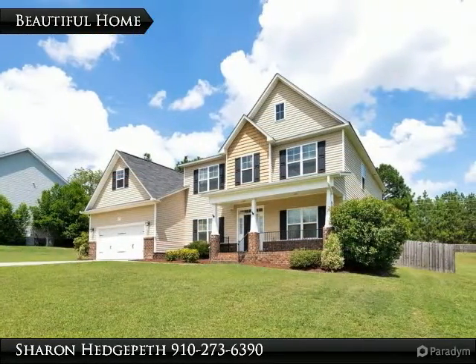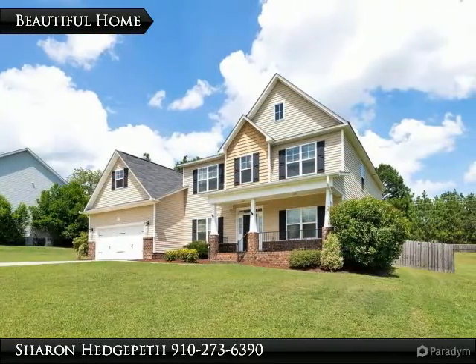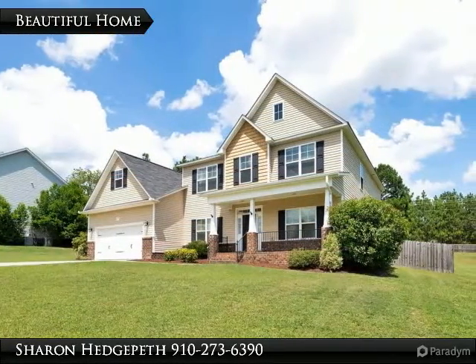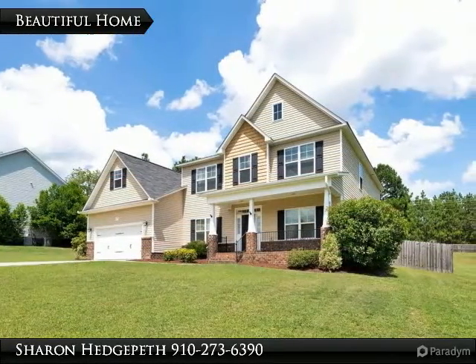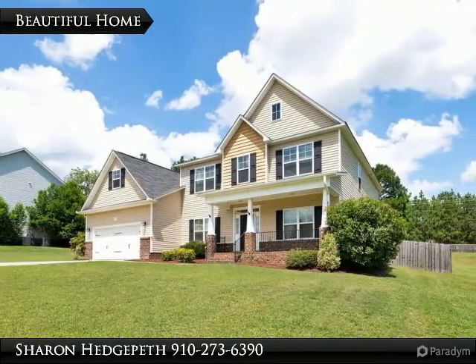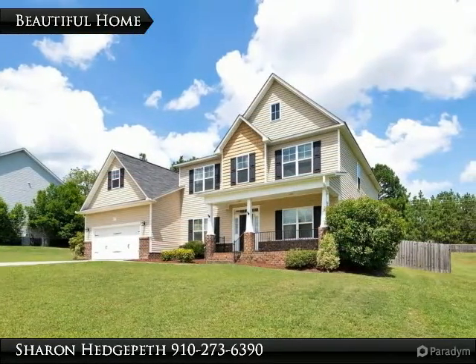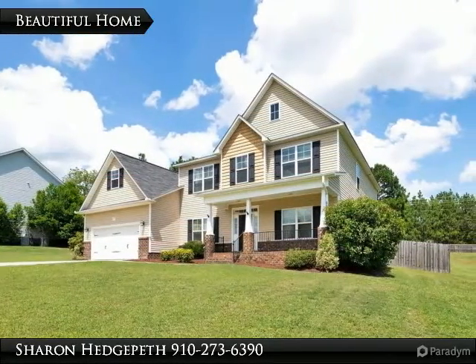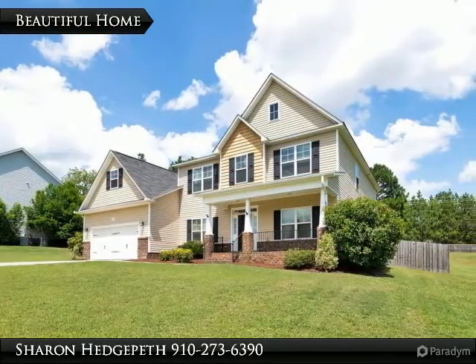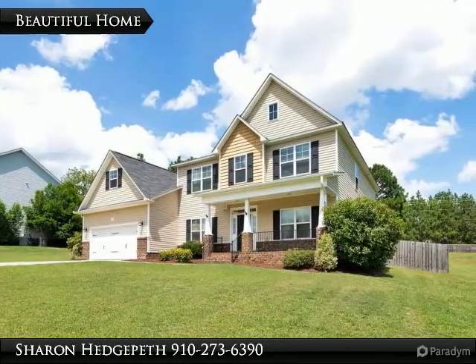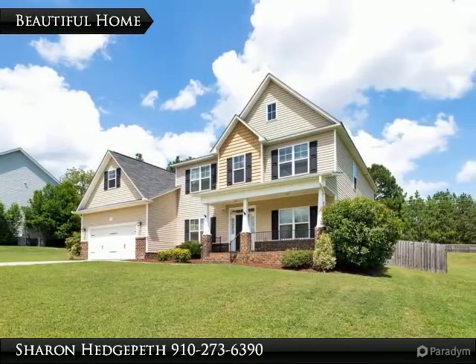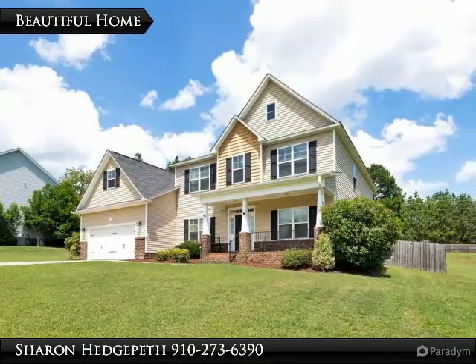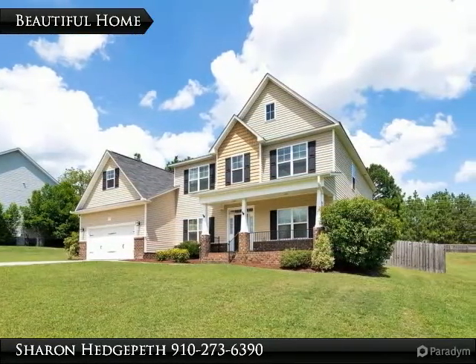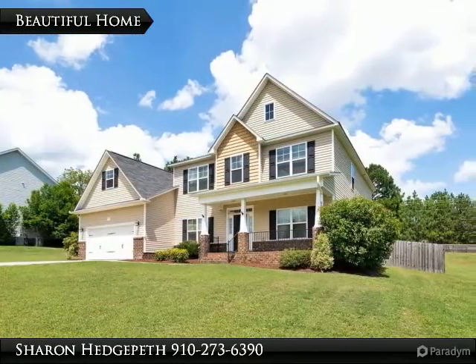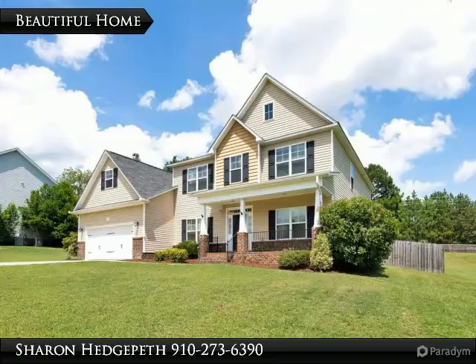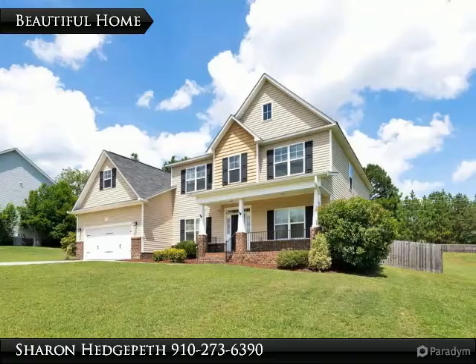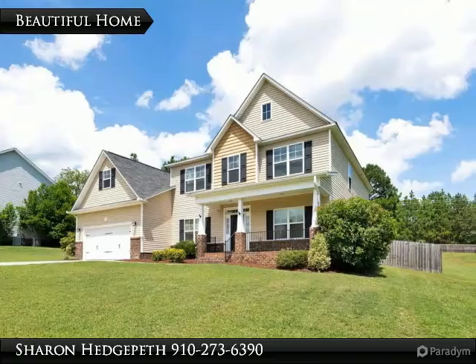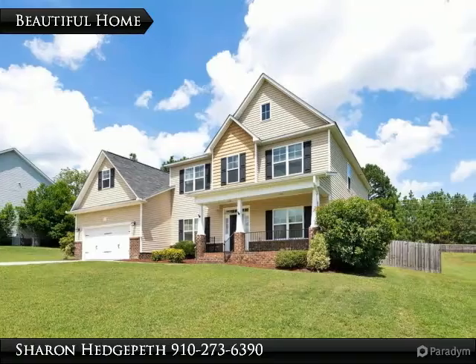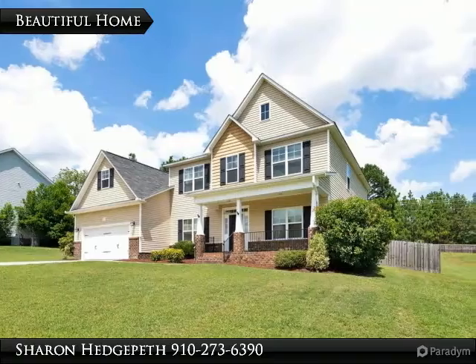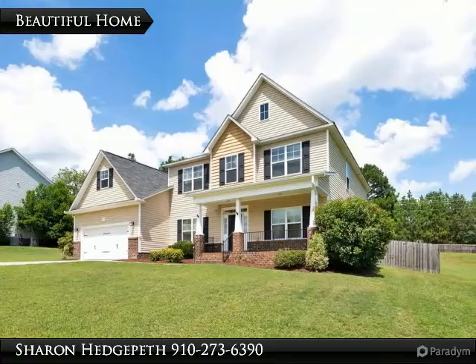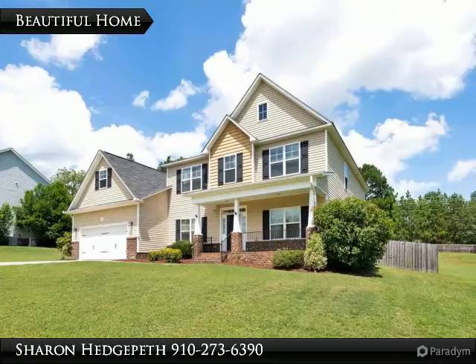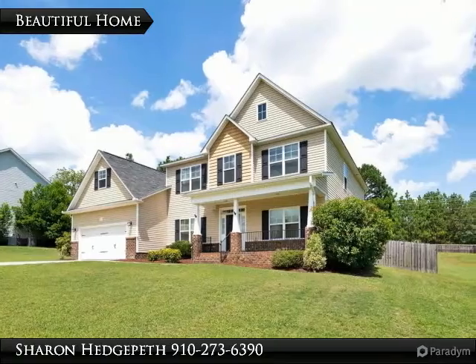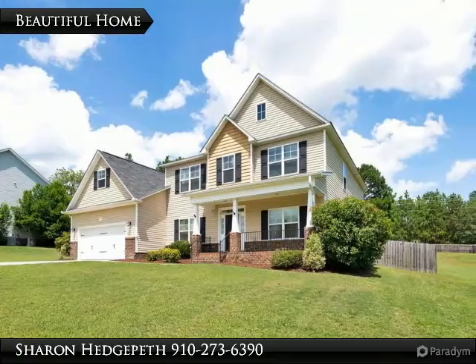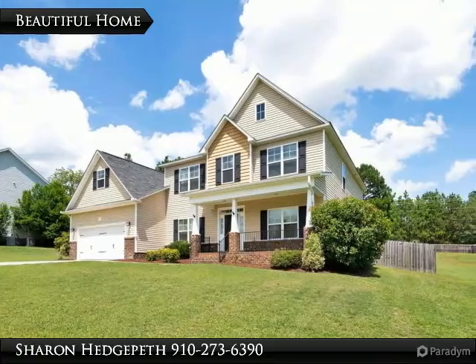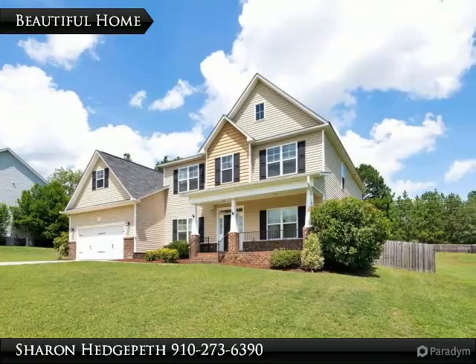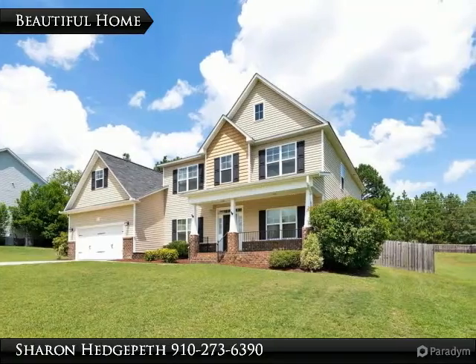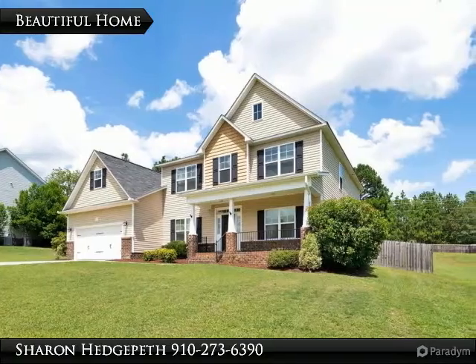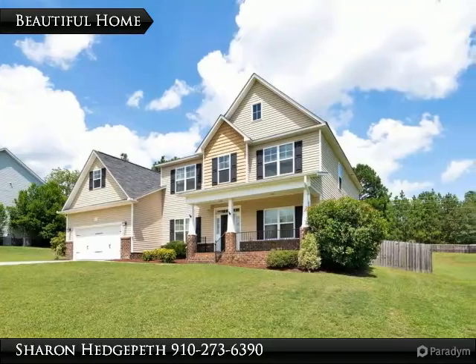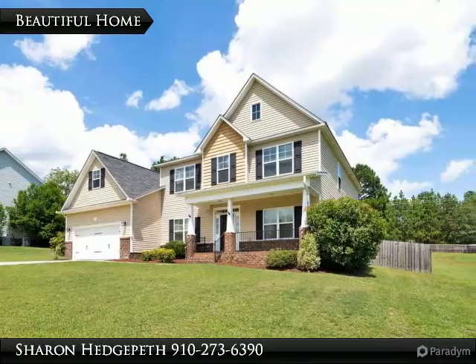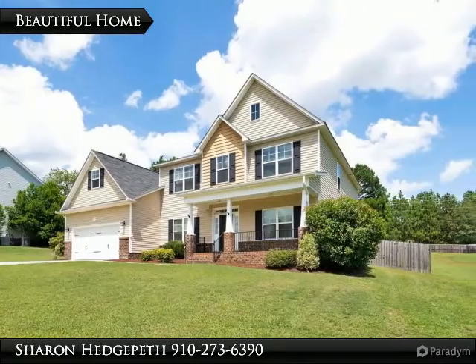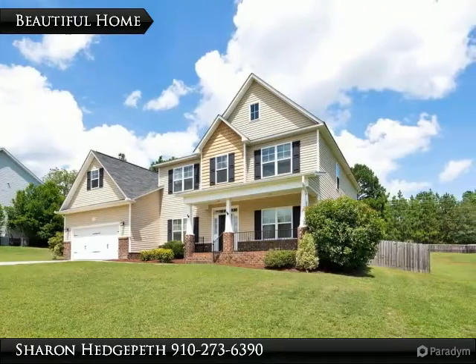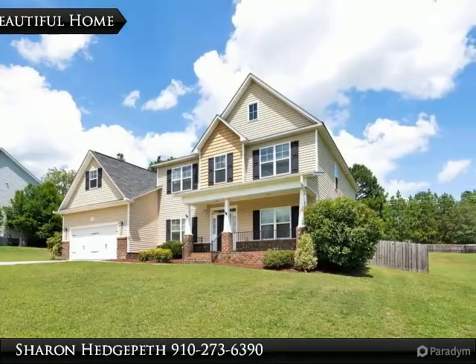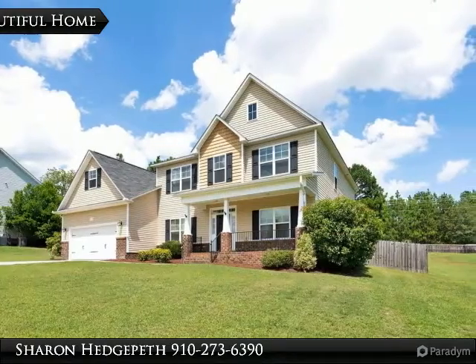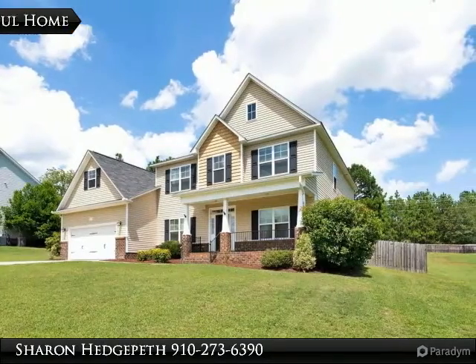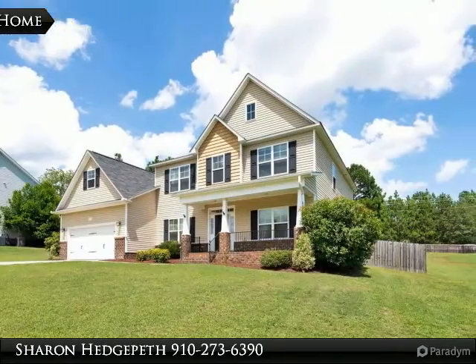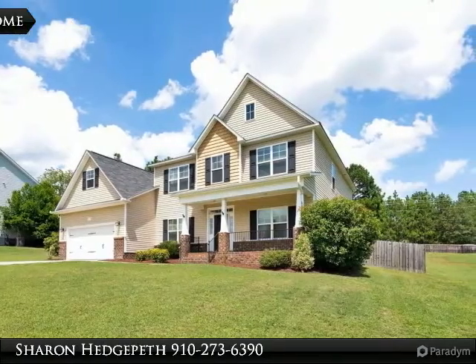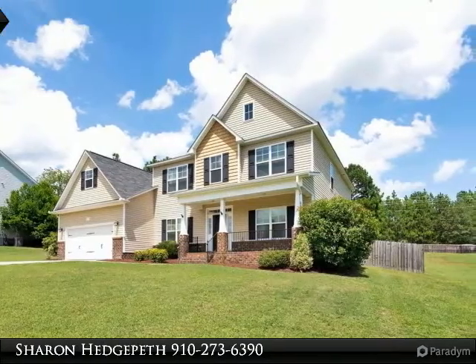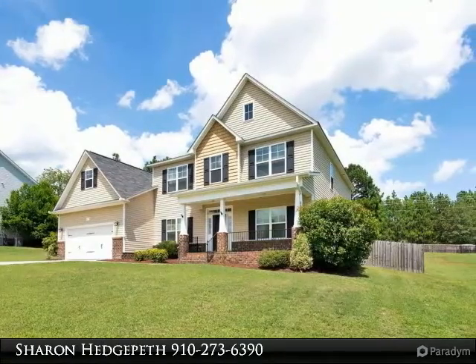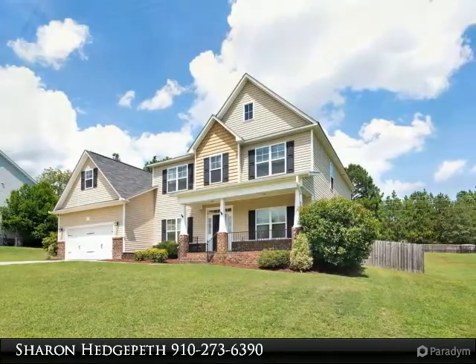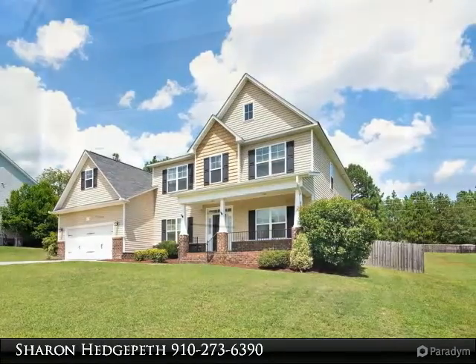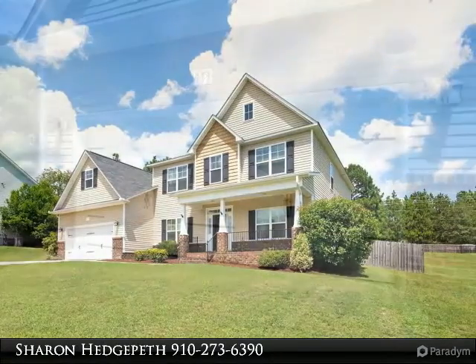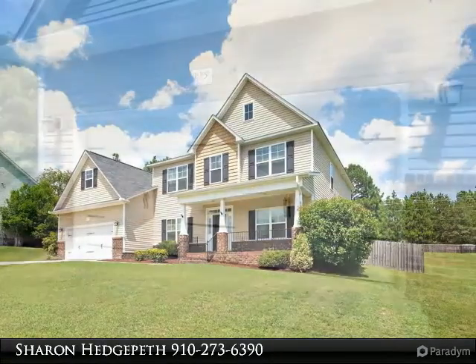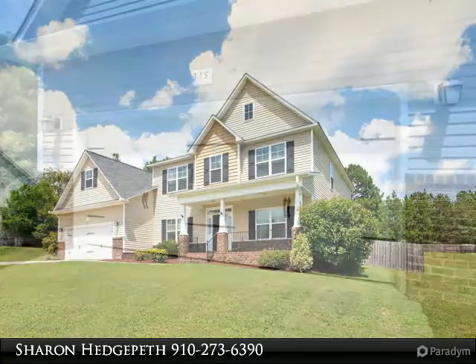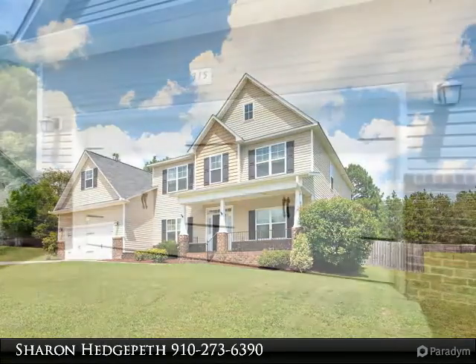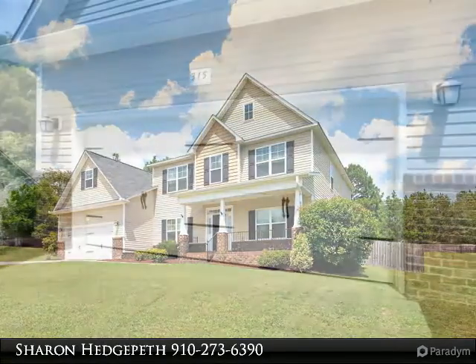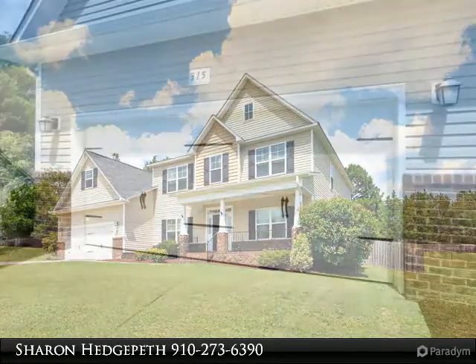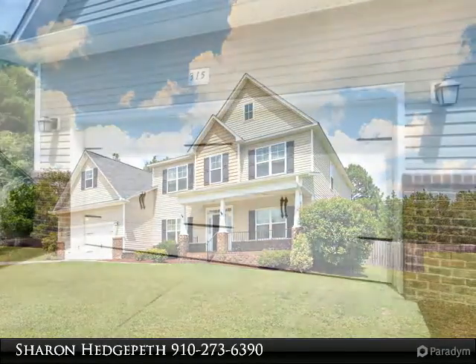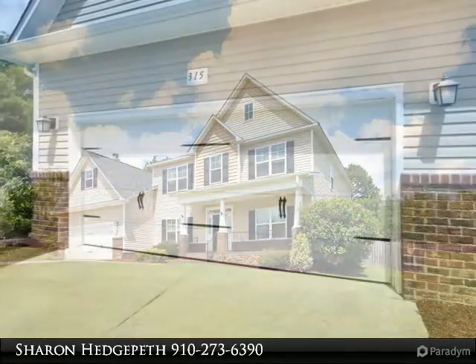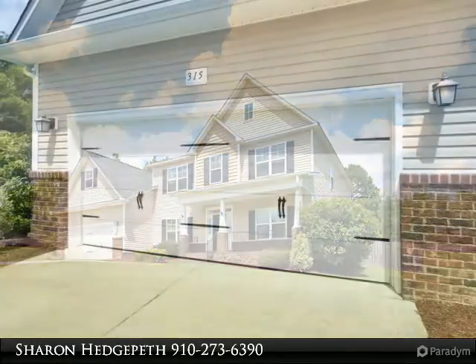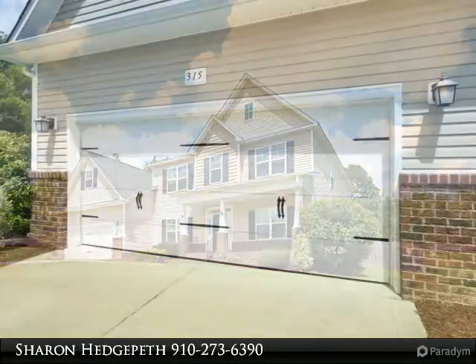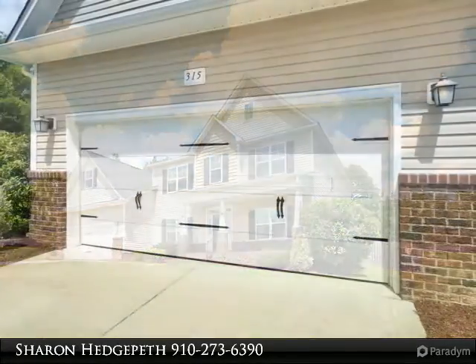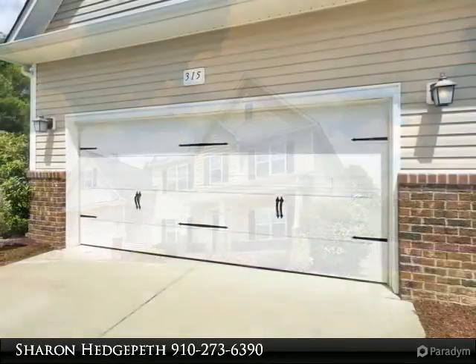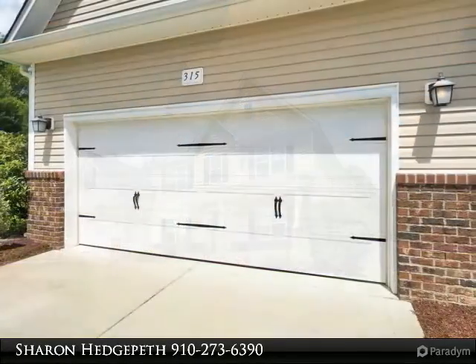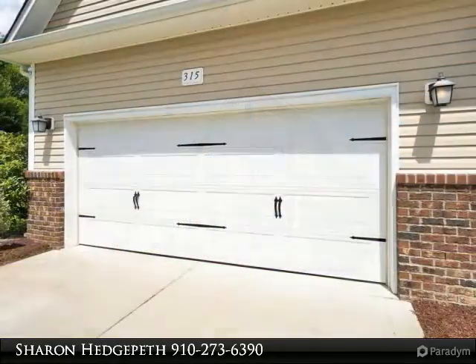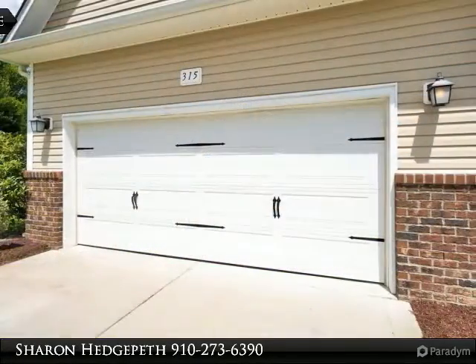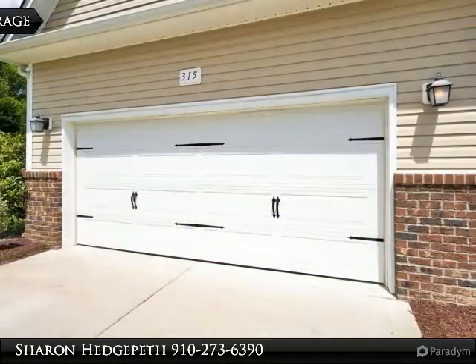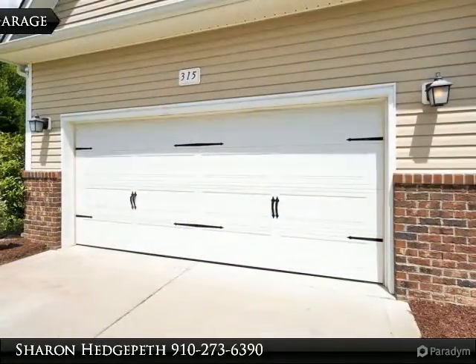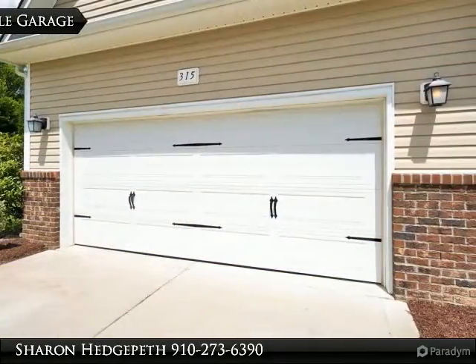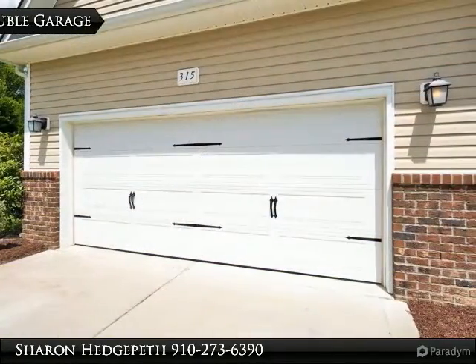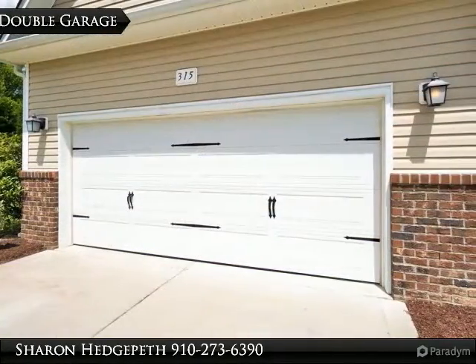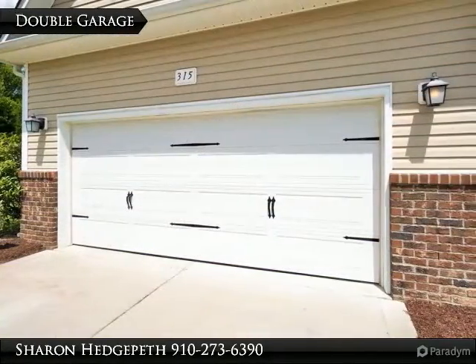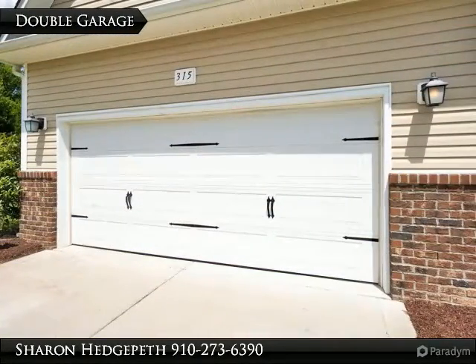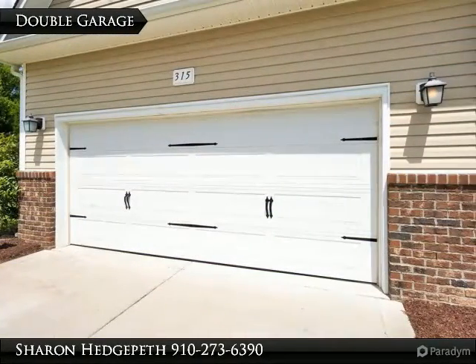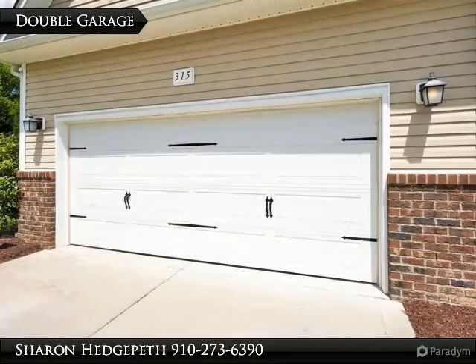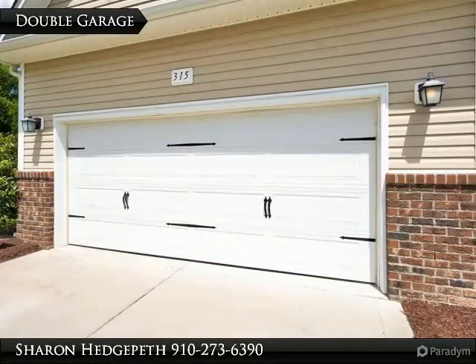Formal living and formal dining room. Open living room great for gathering. Kitchen with island.